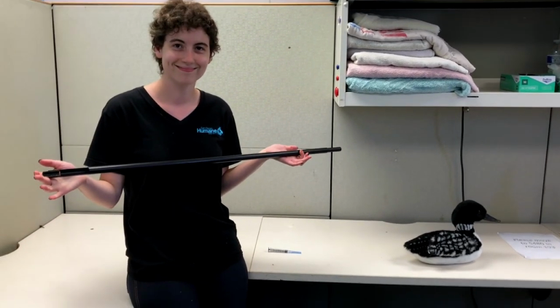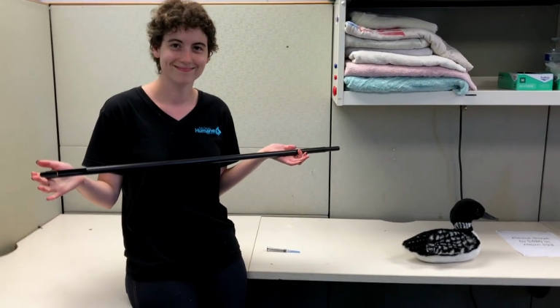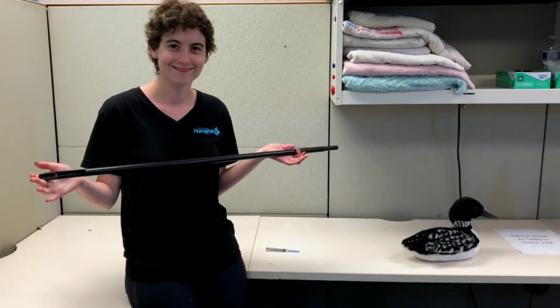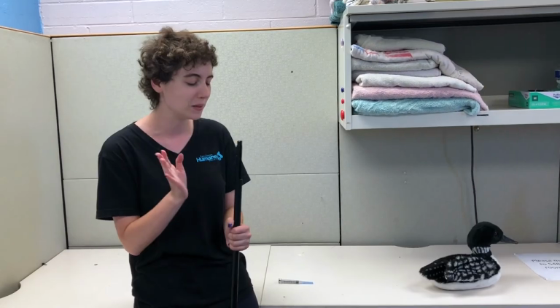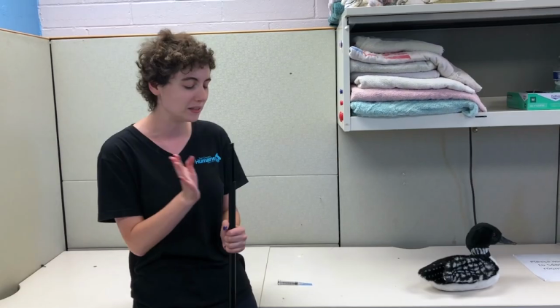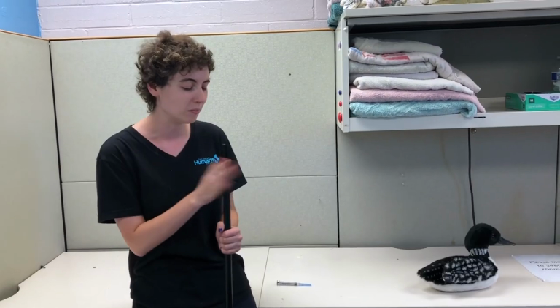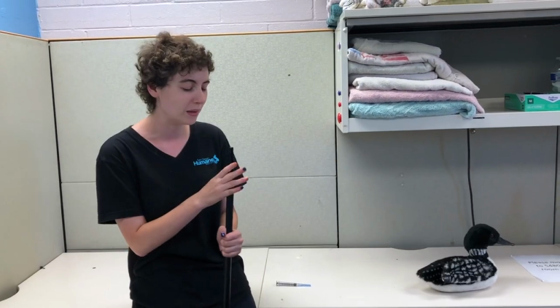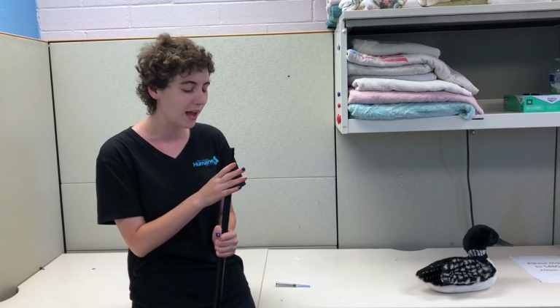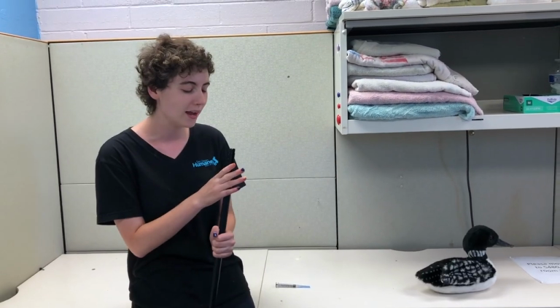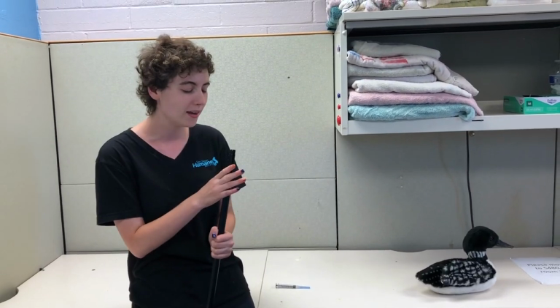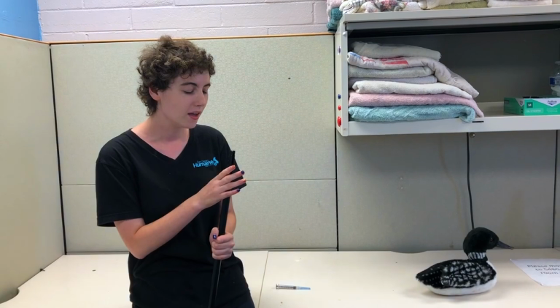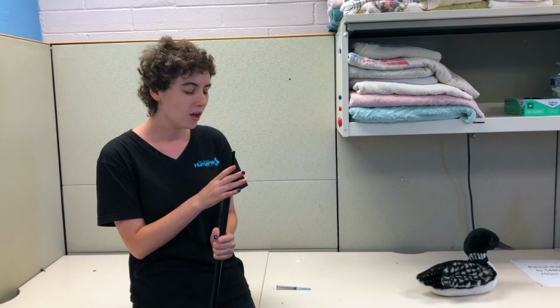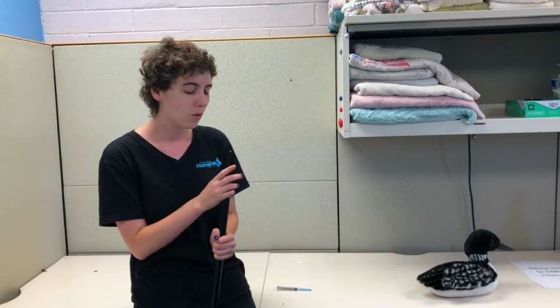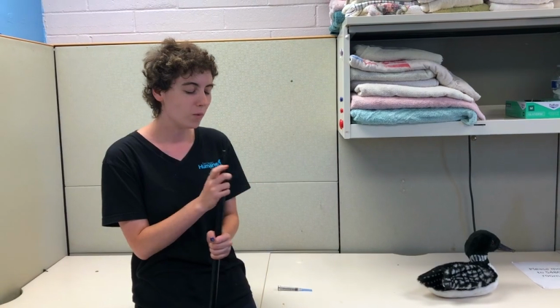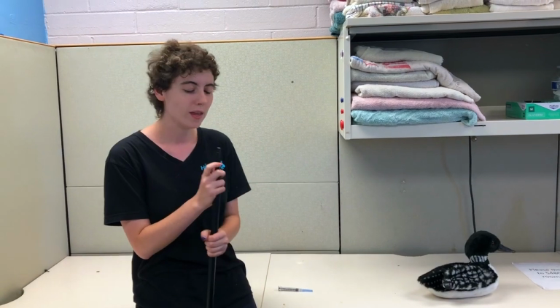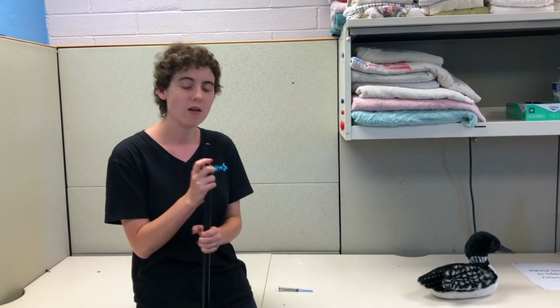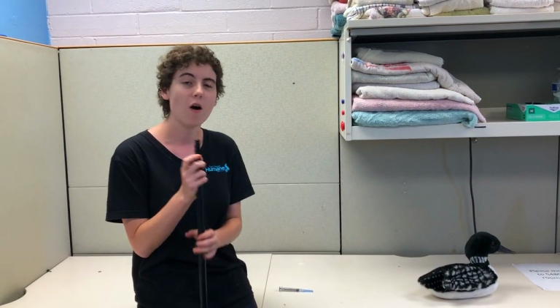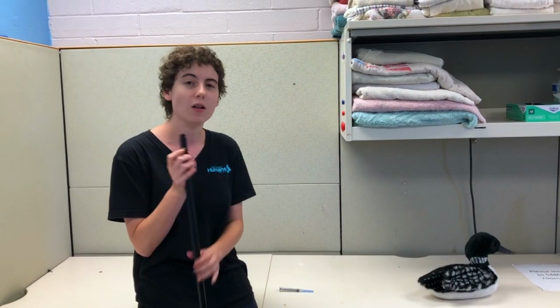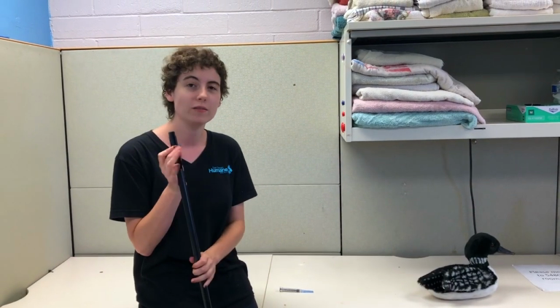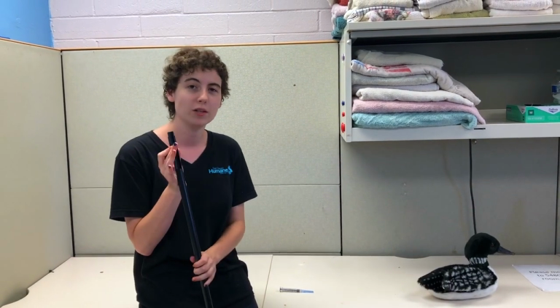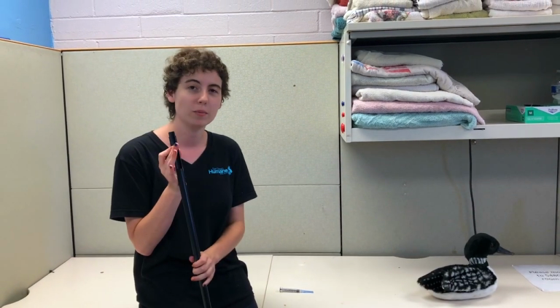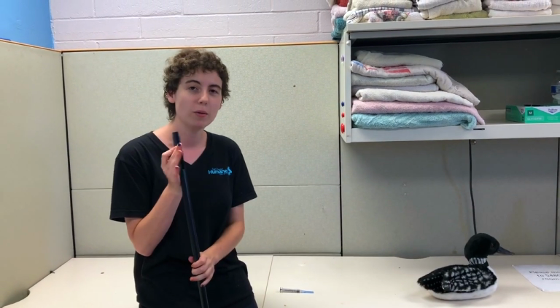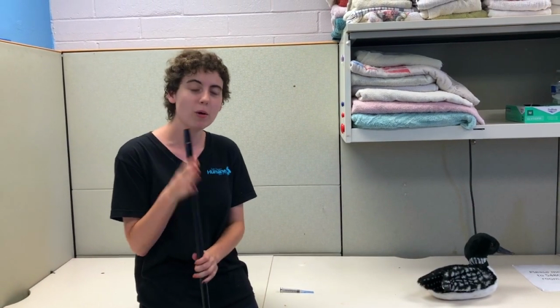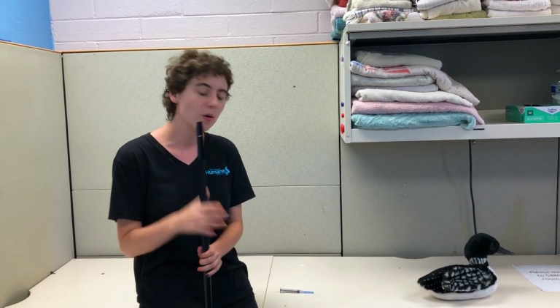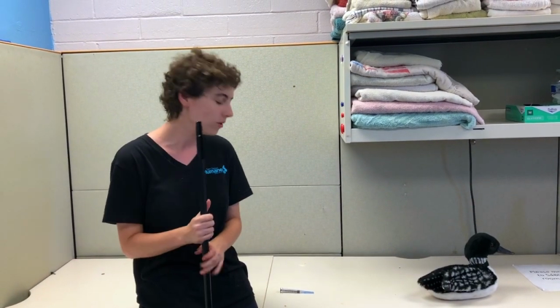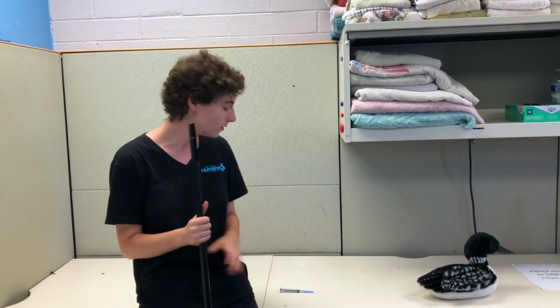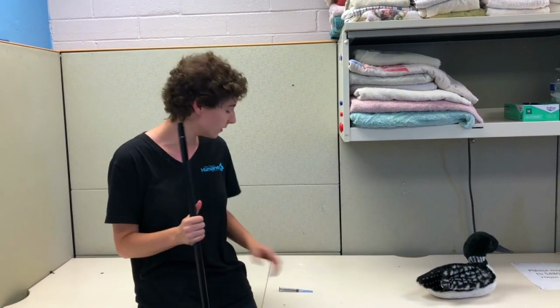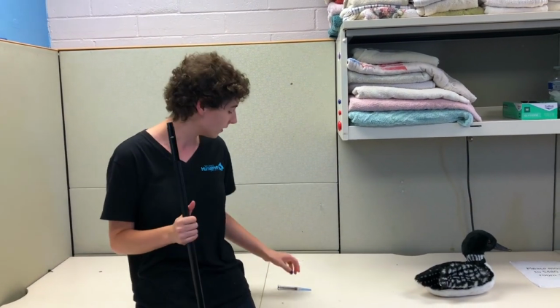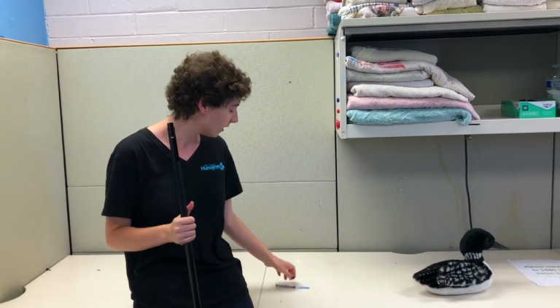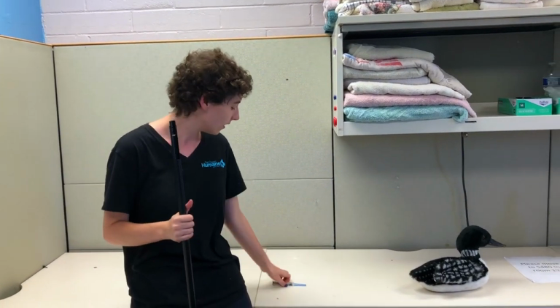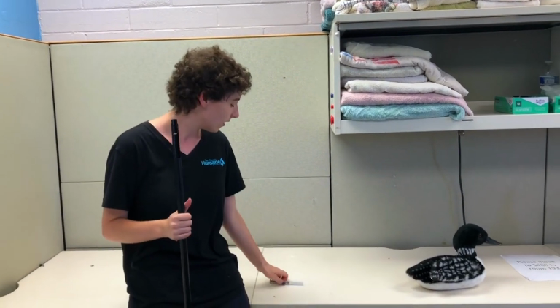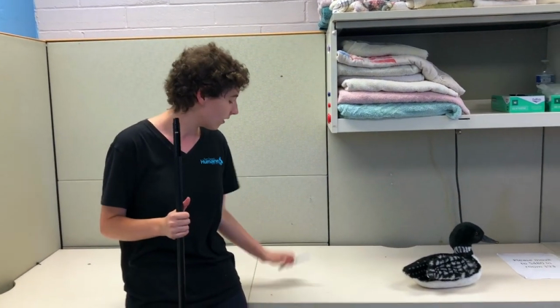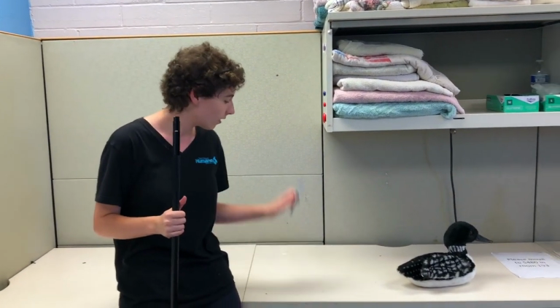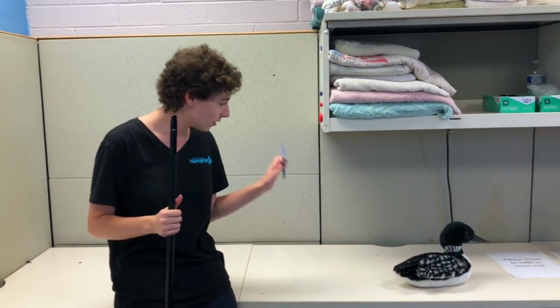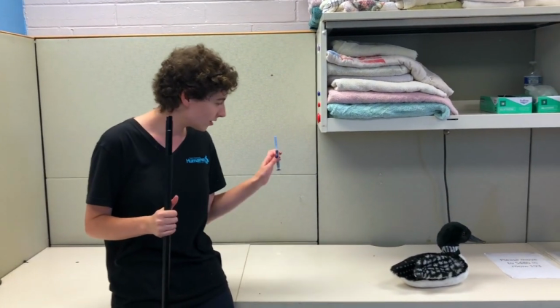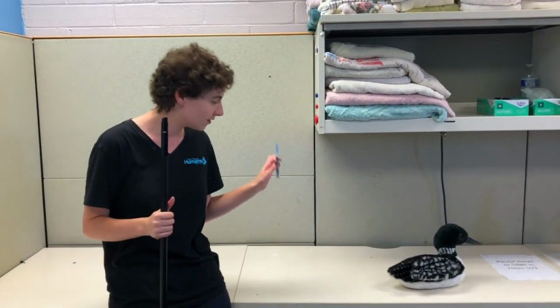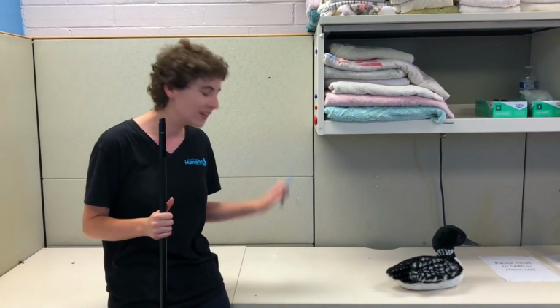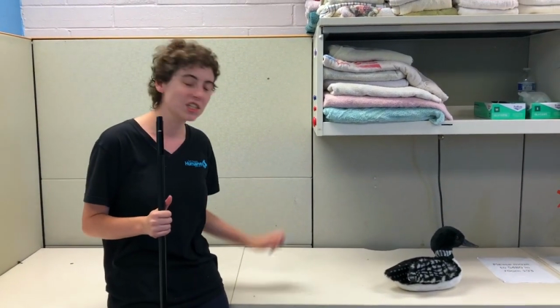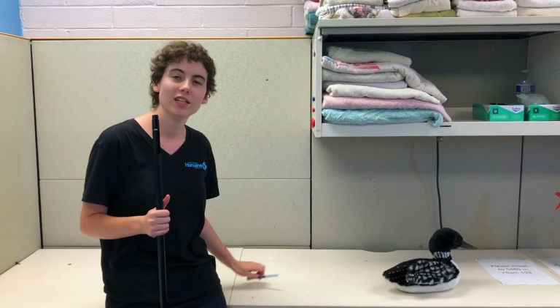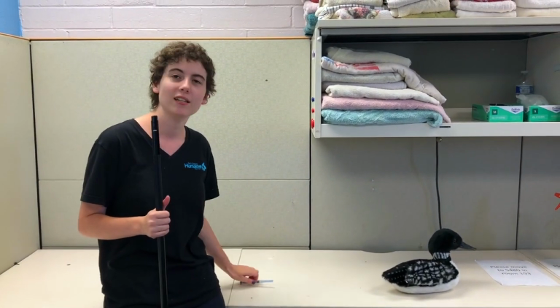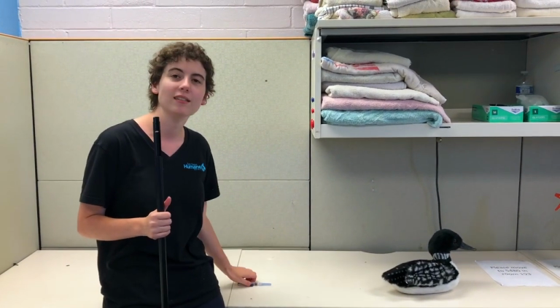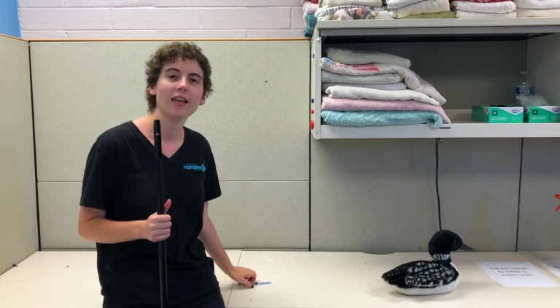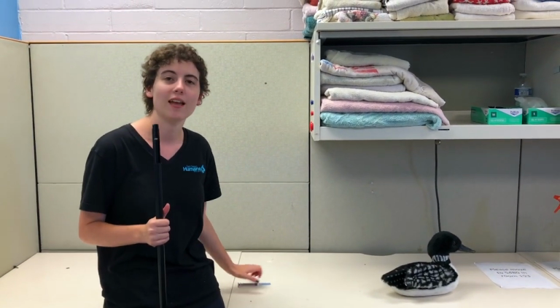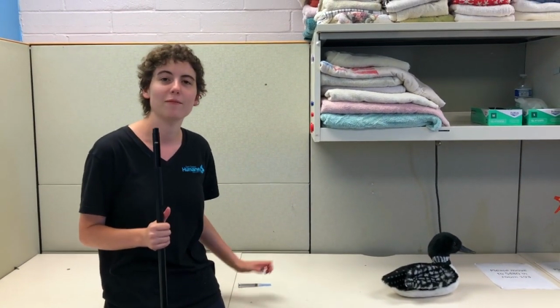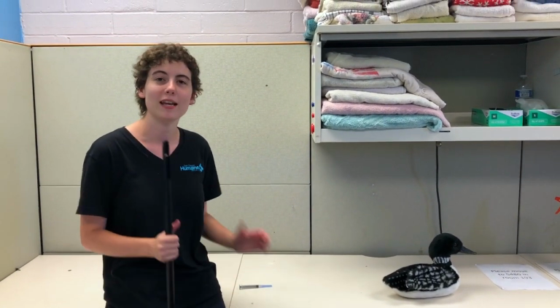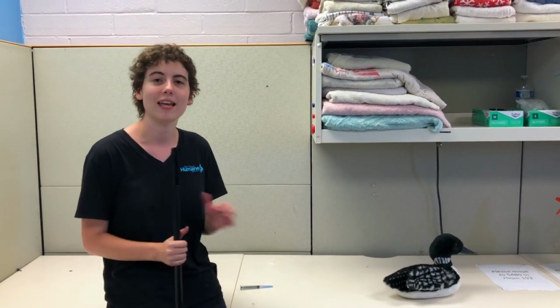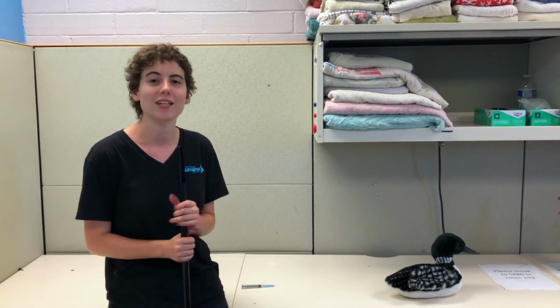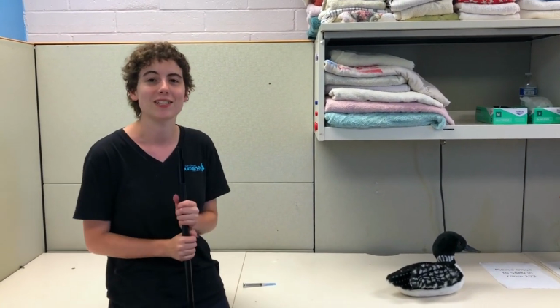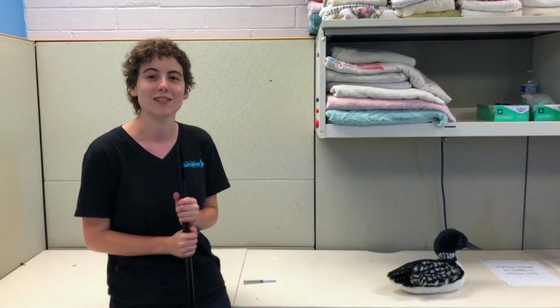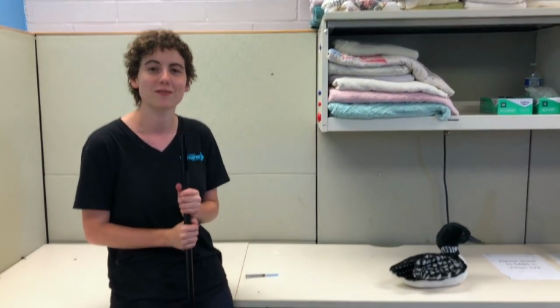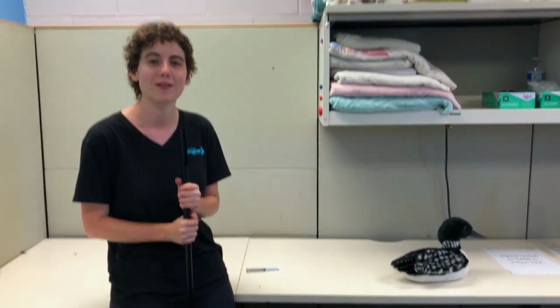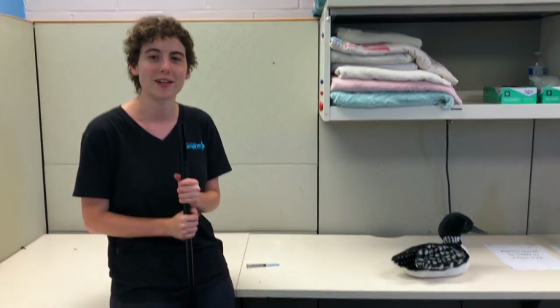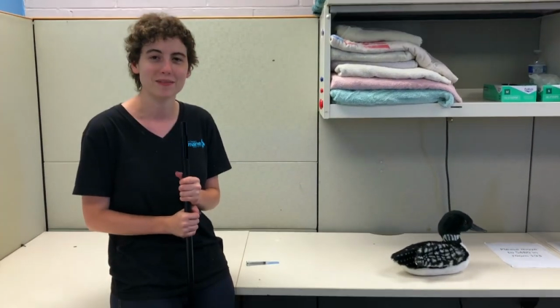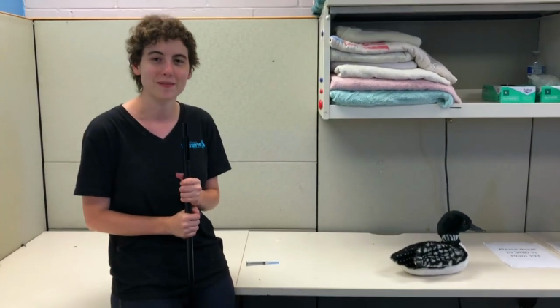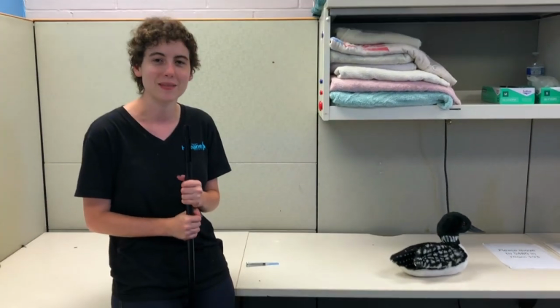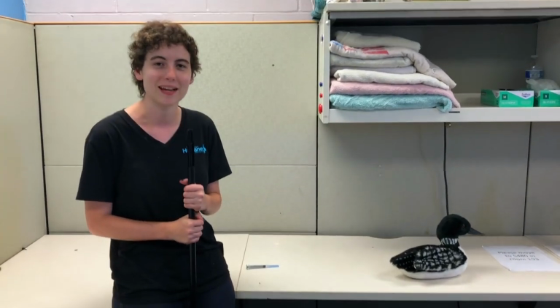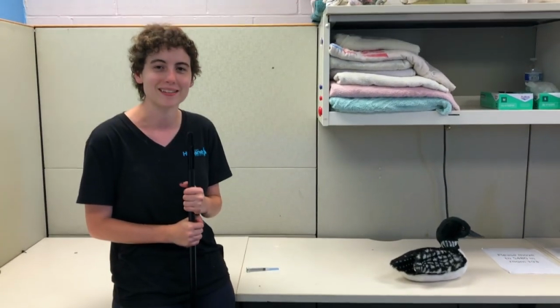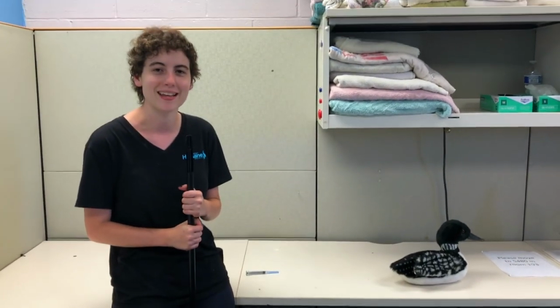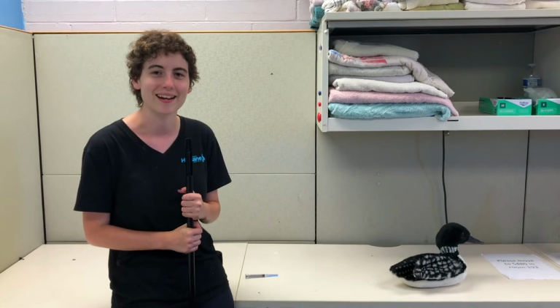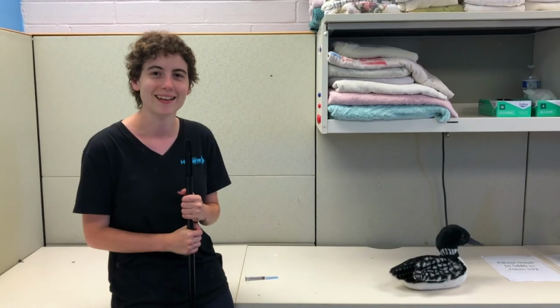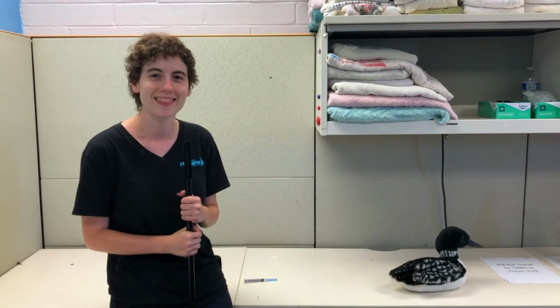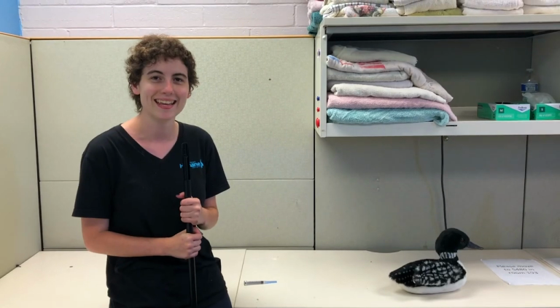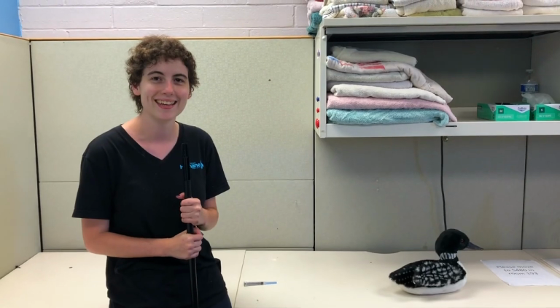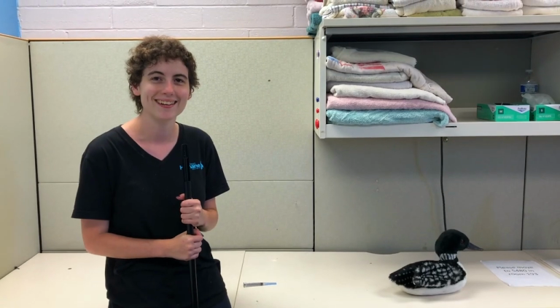You'll be supplied with all of your poles, syringes, and medications directly from the care center. Thank you.